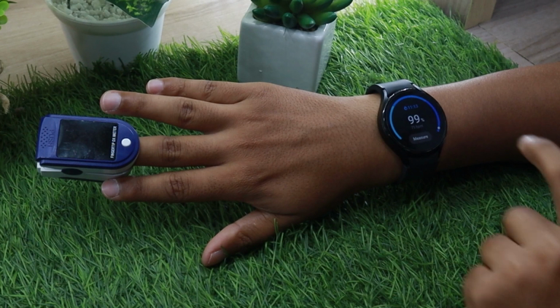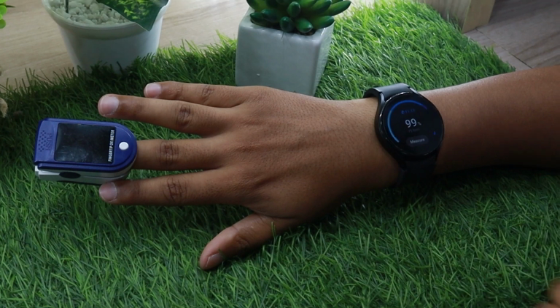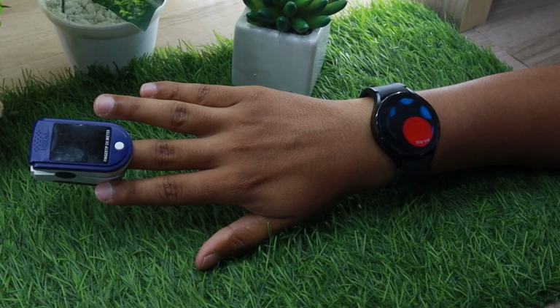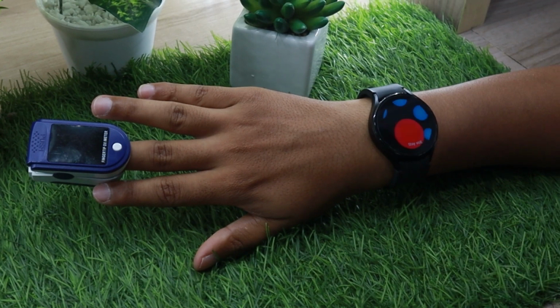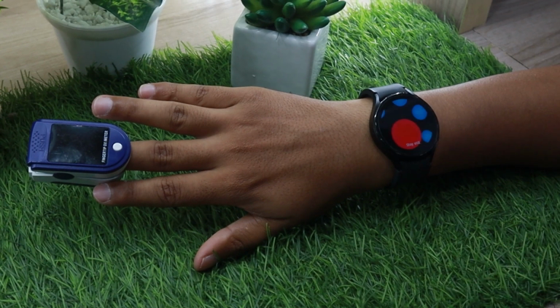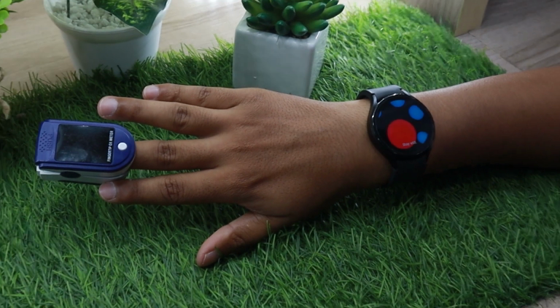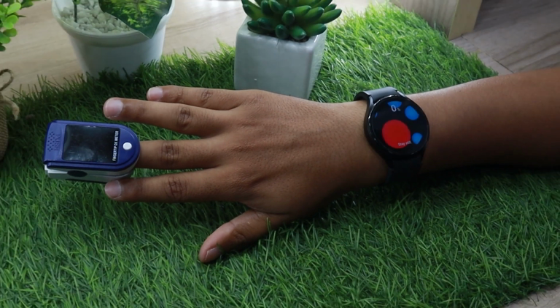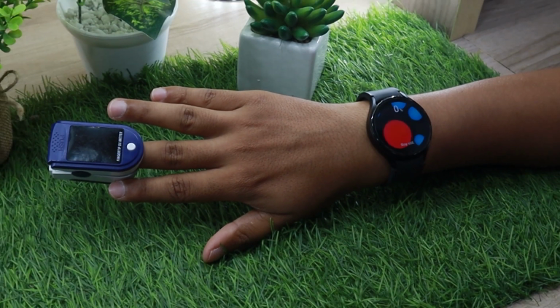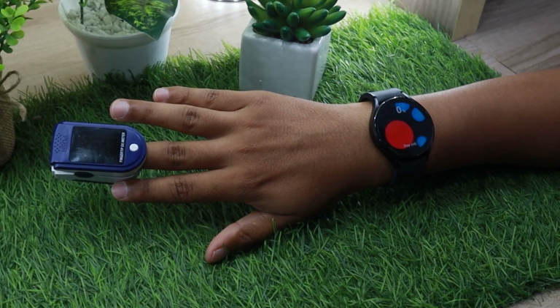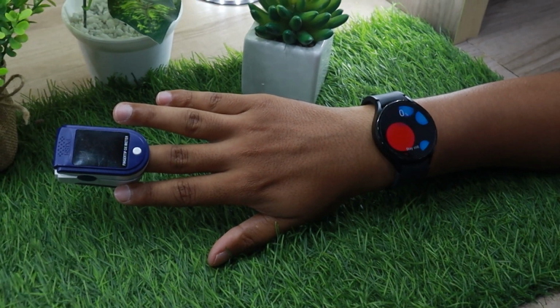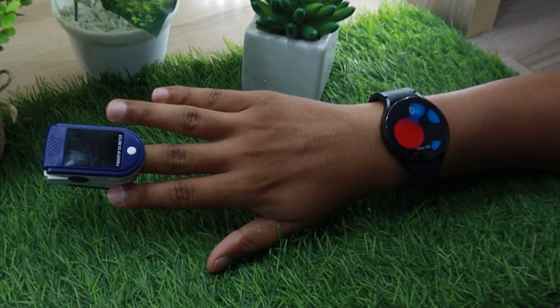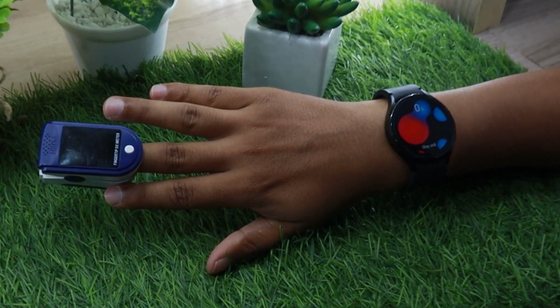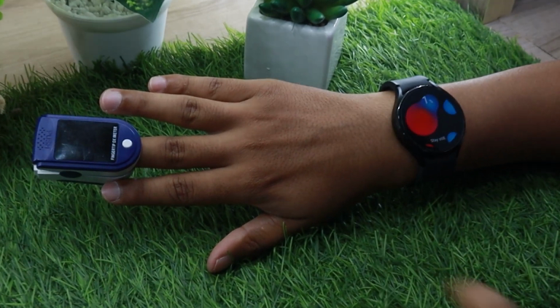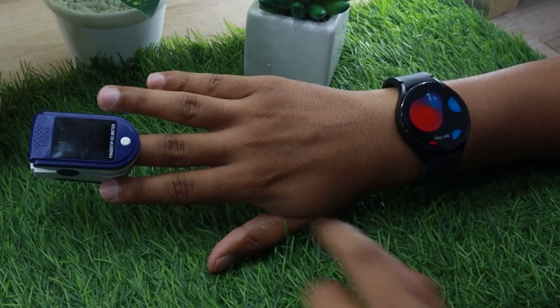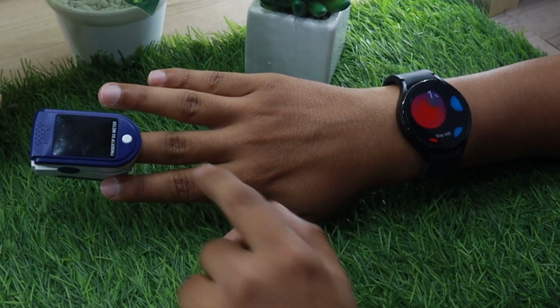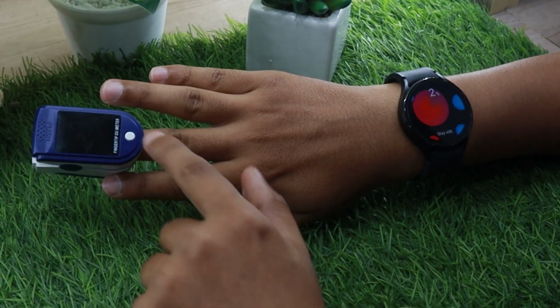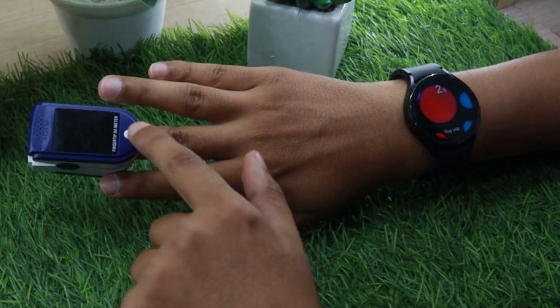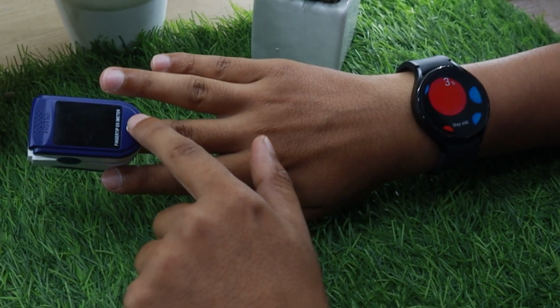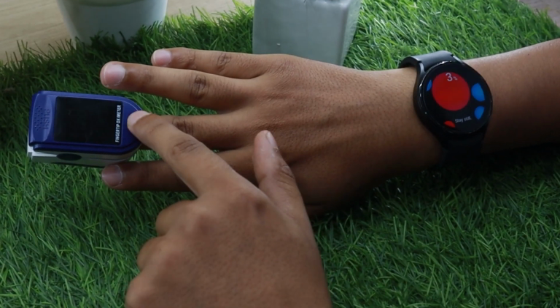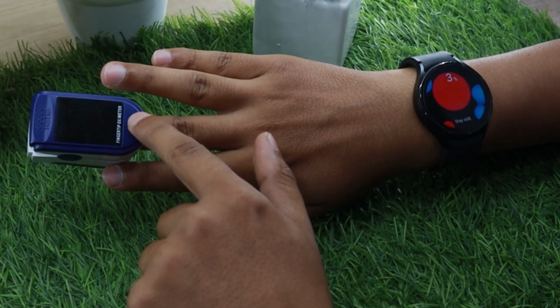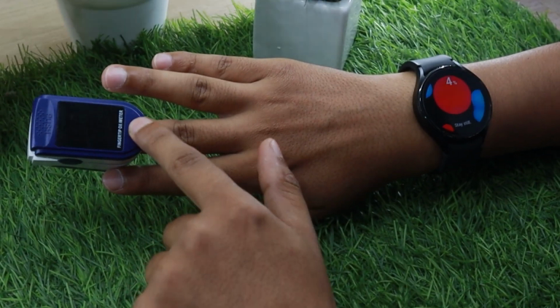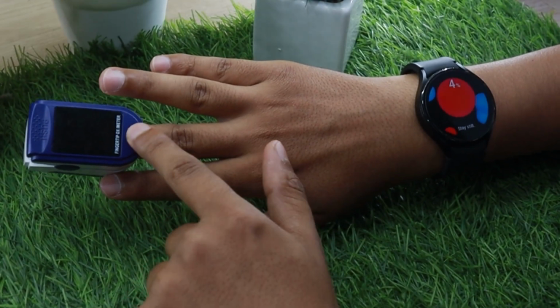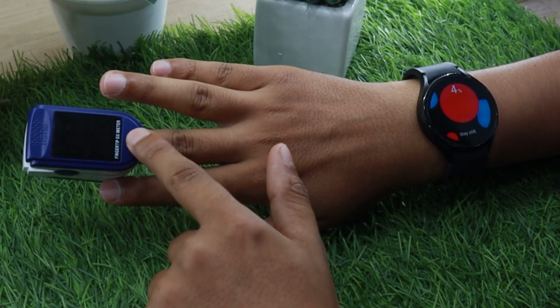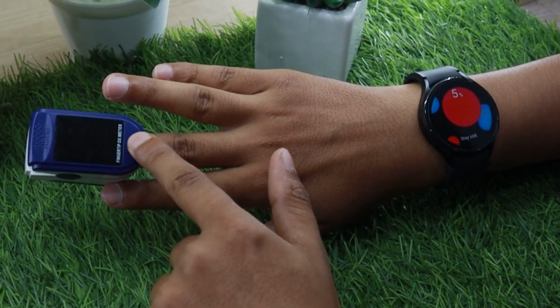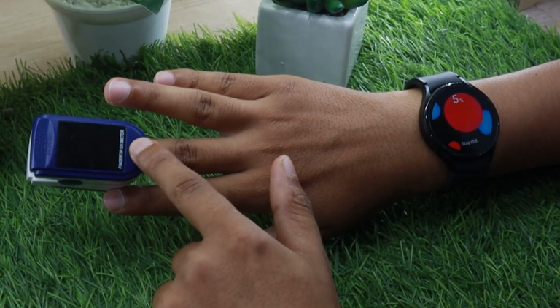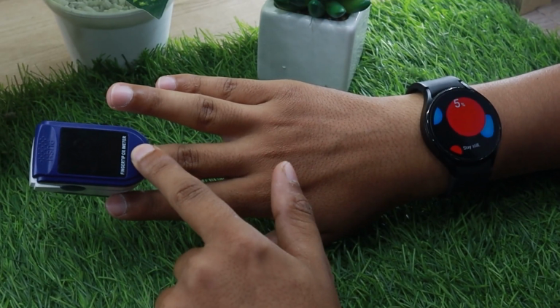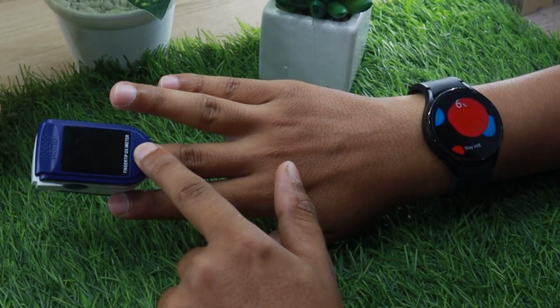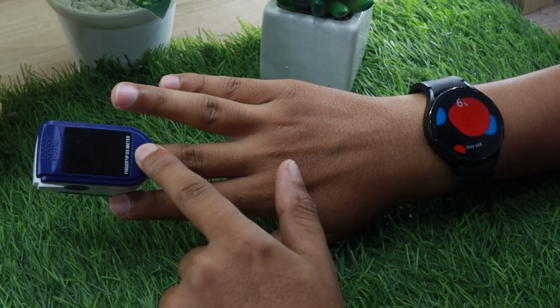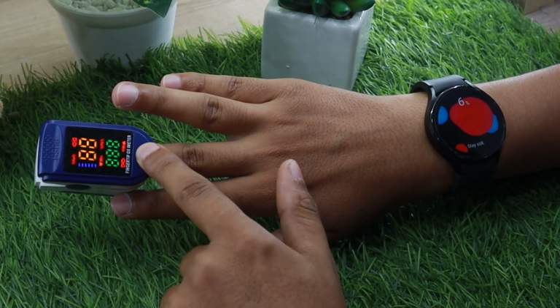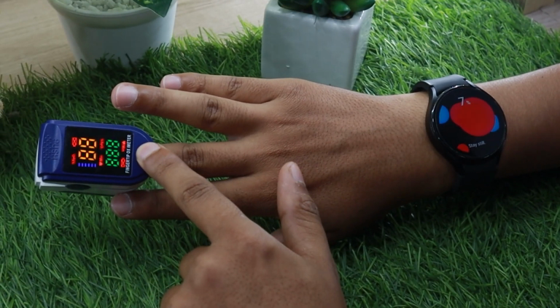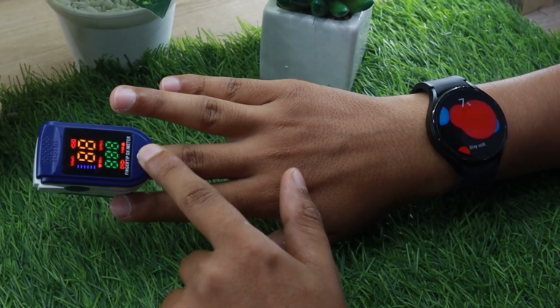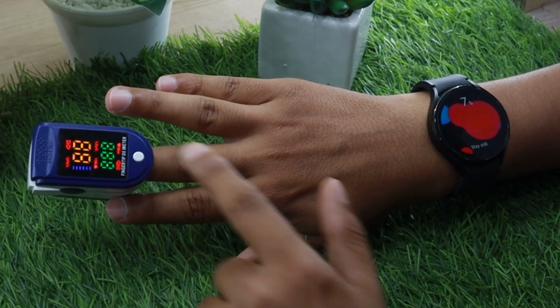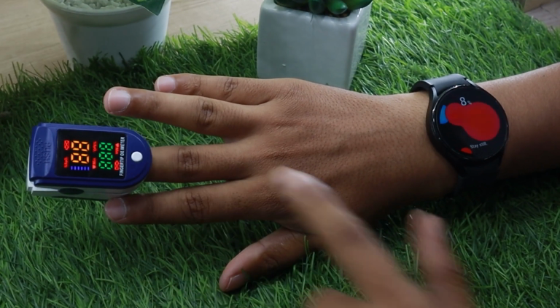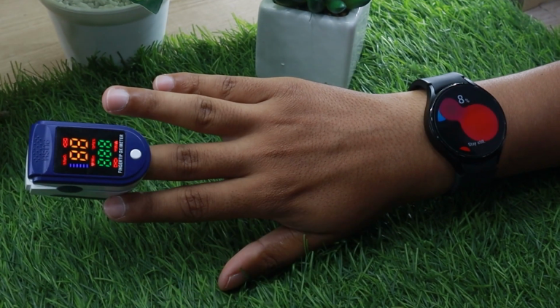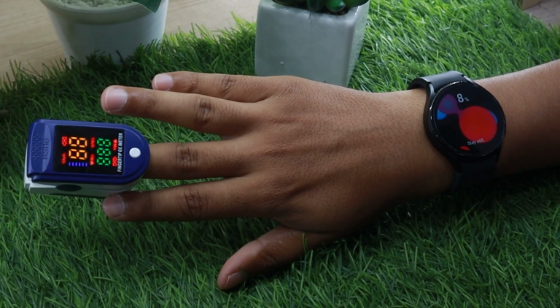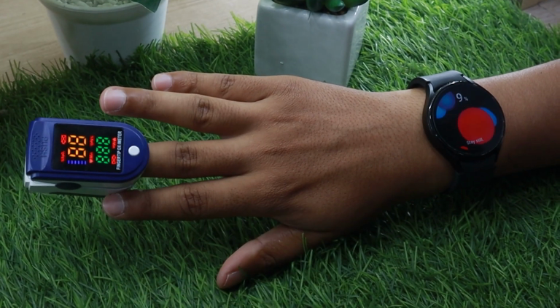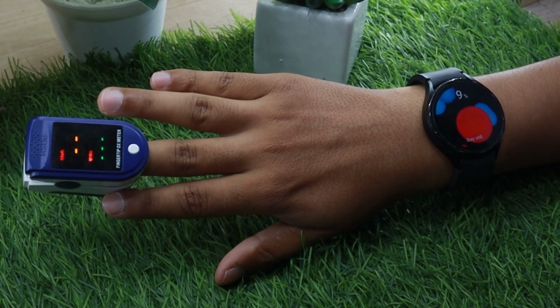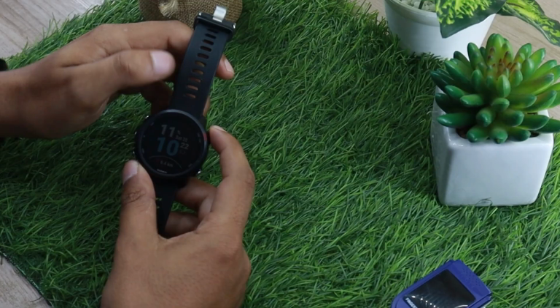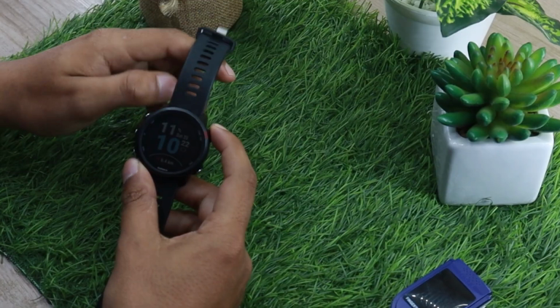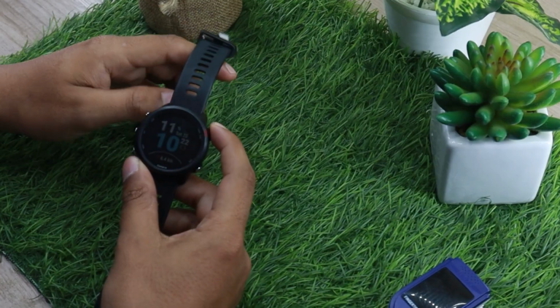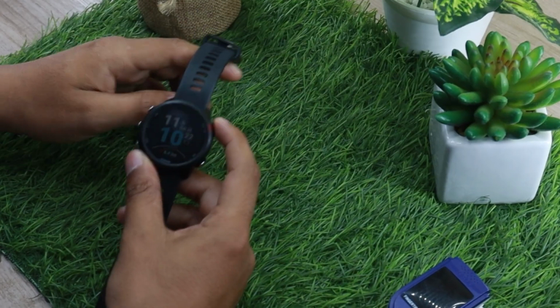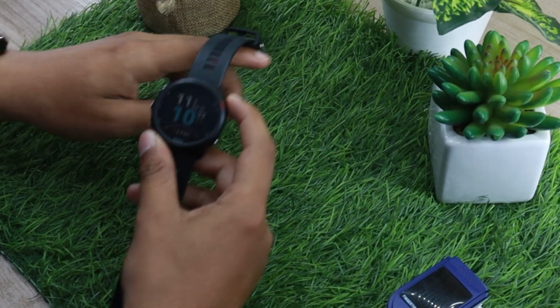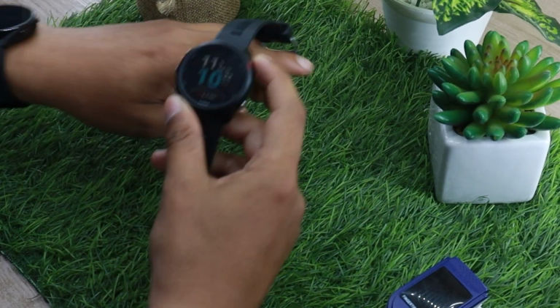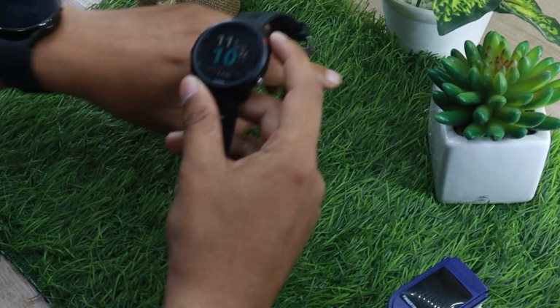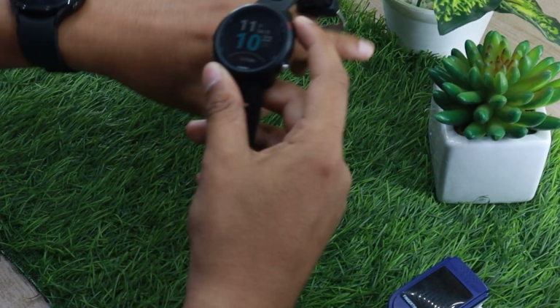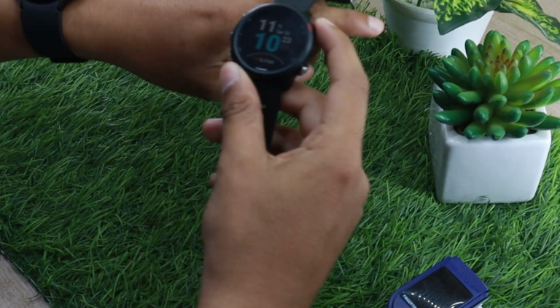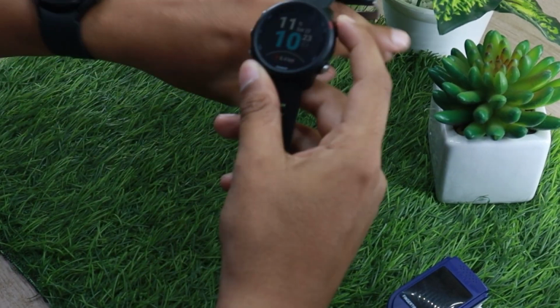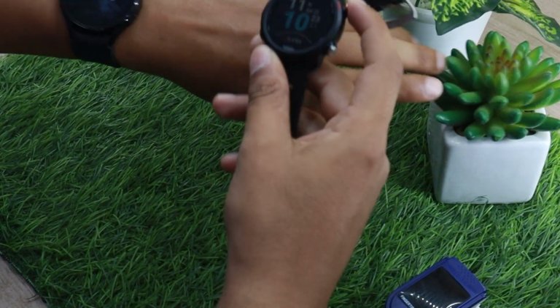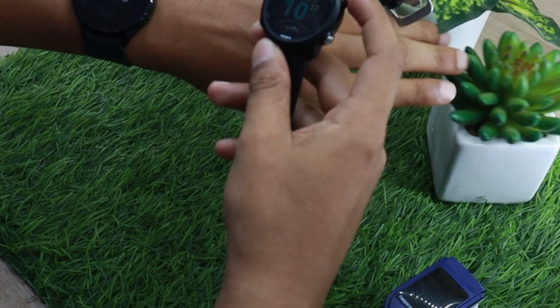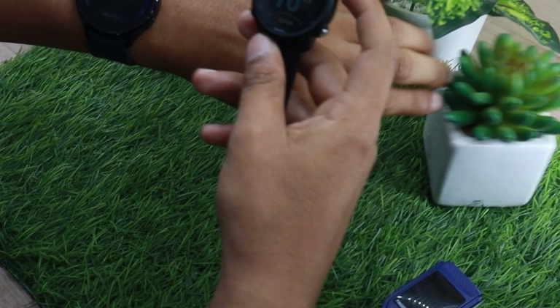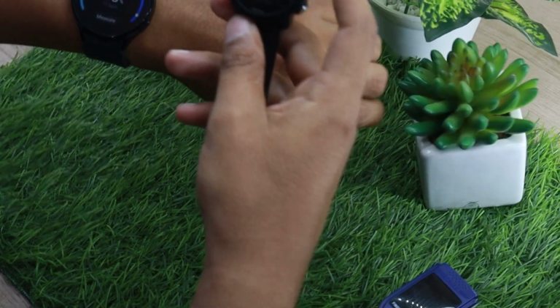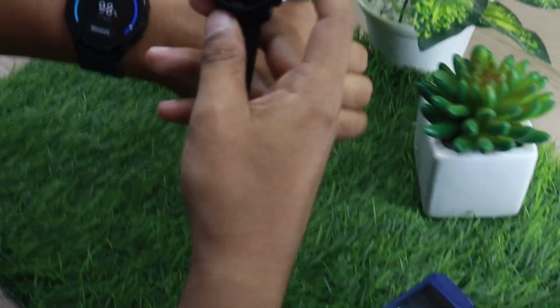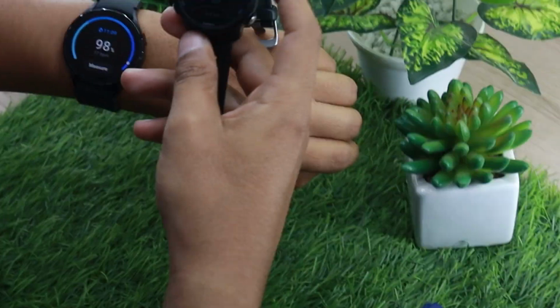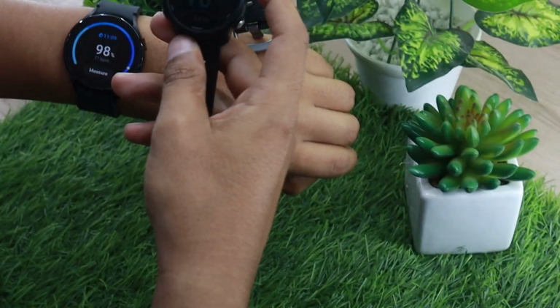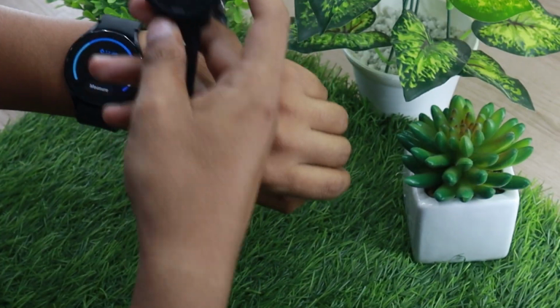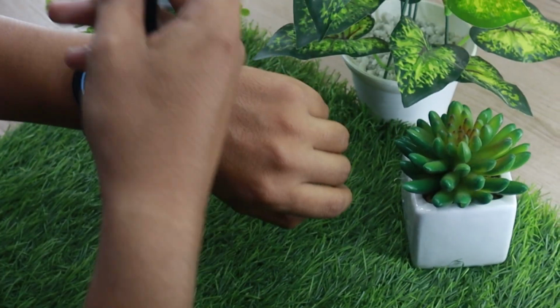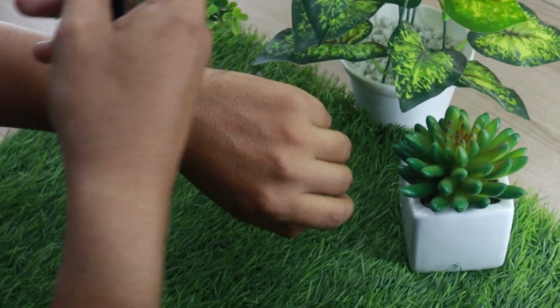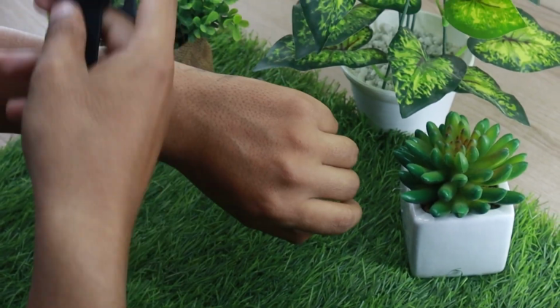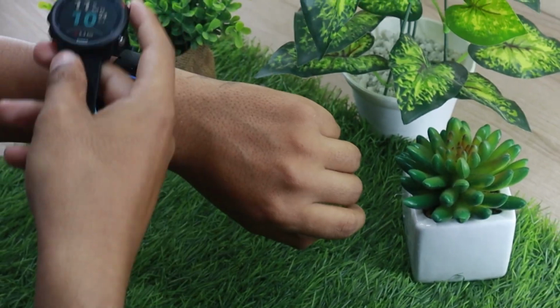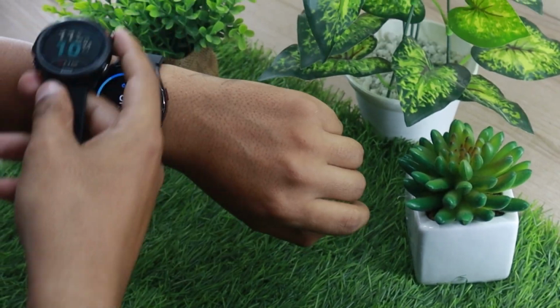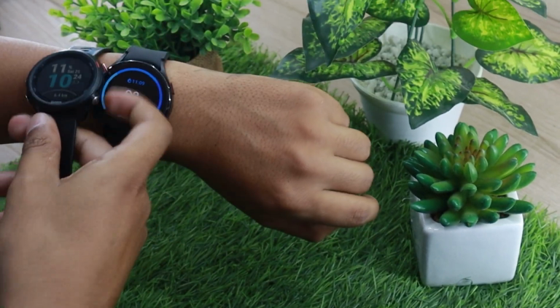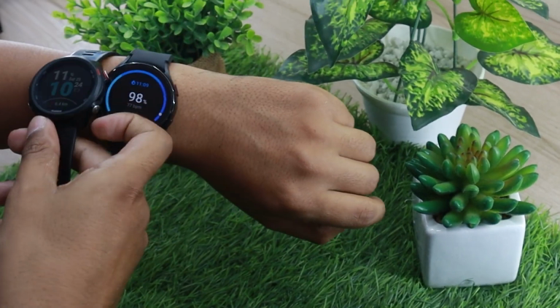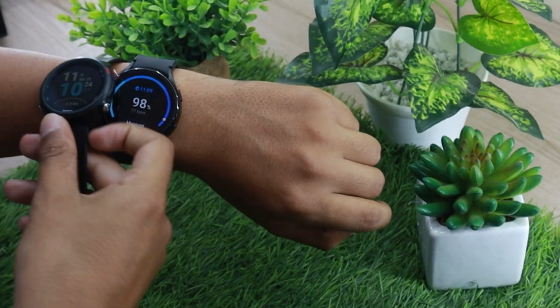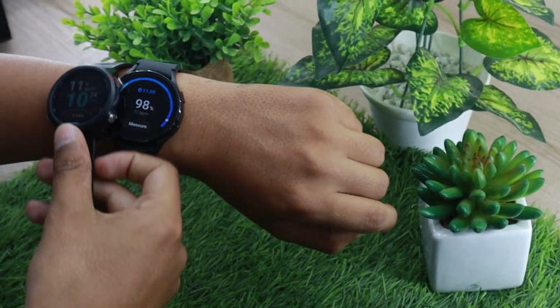How accurate is the blood oxygen reading on Watch 4? Can it be trusted? And how well does it fare against other smartwatches?